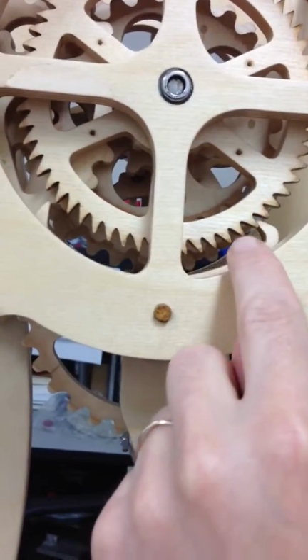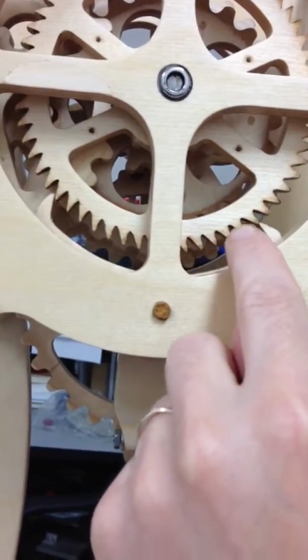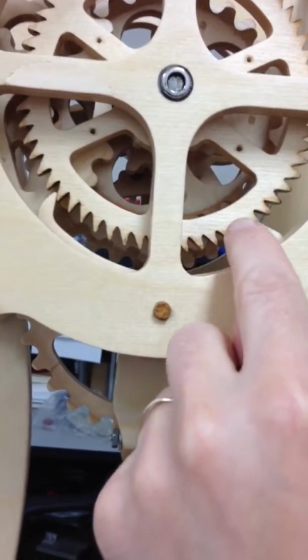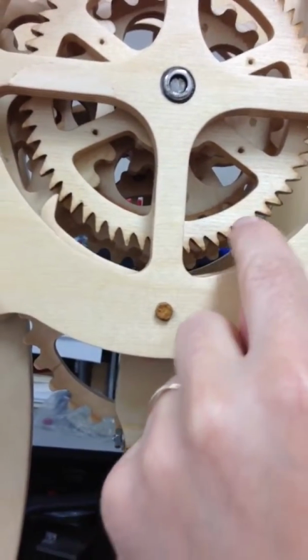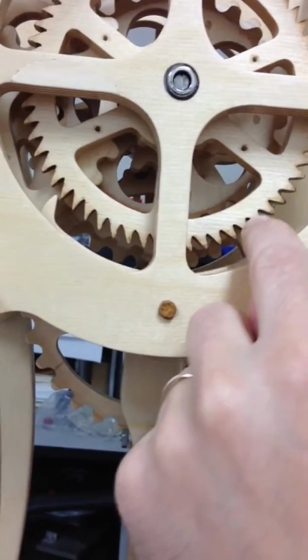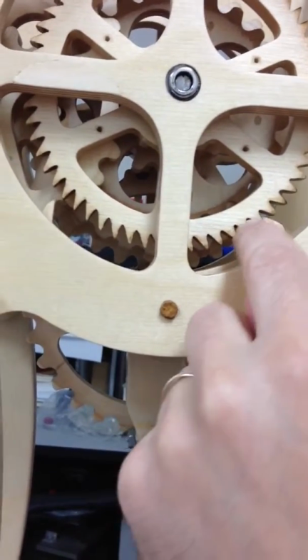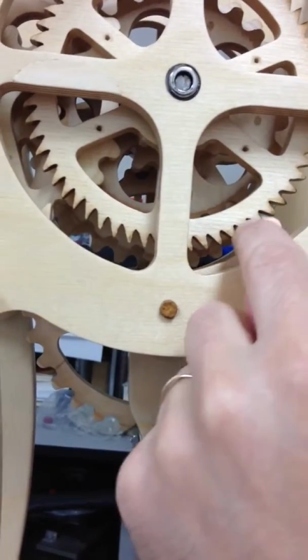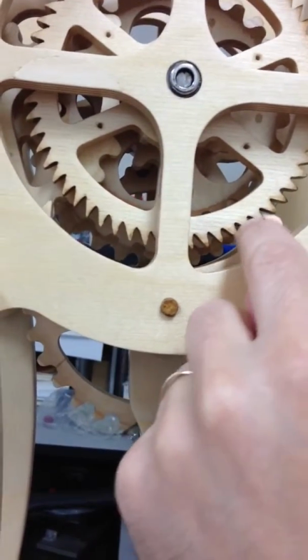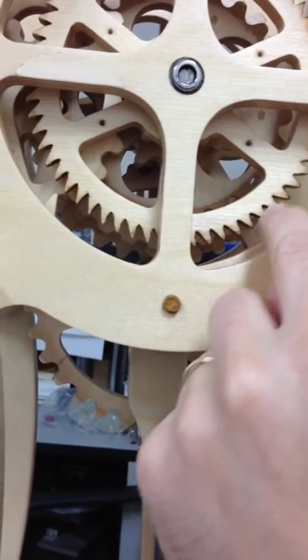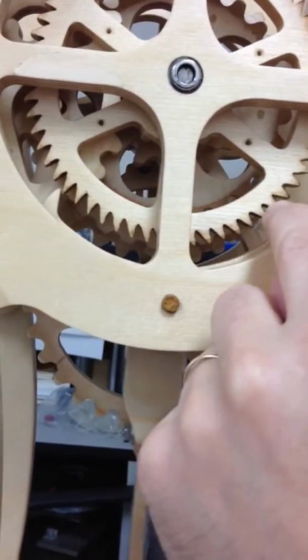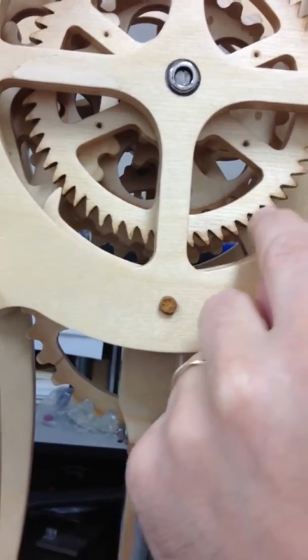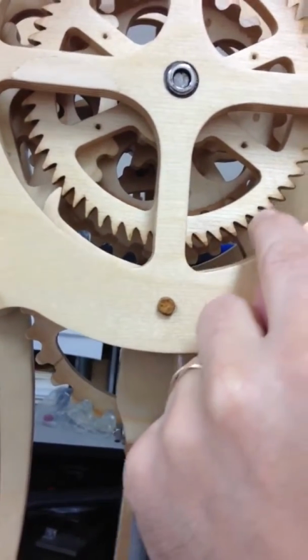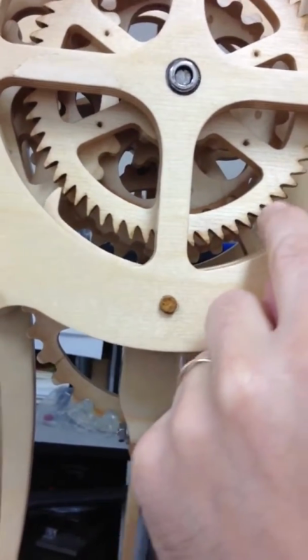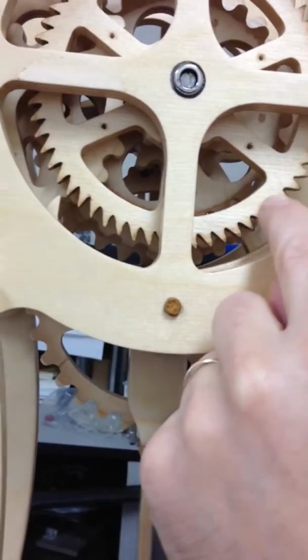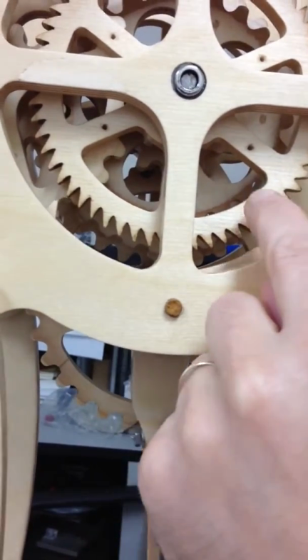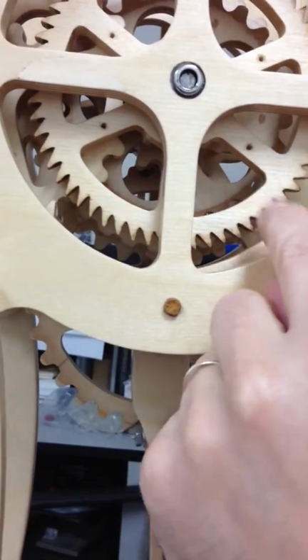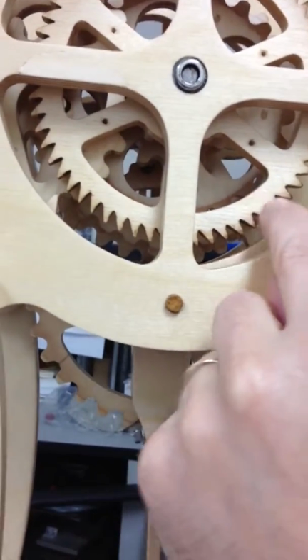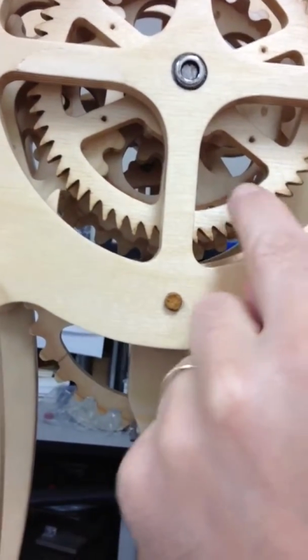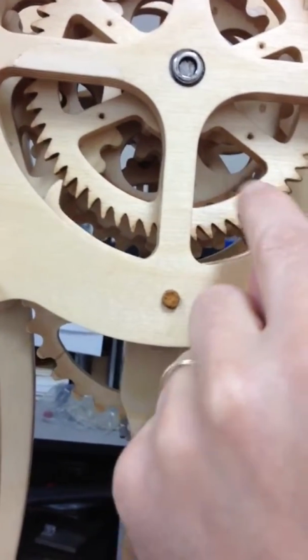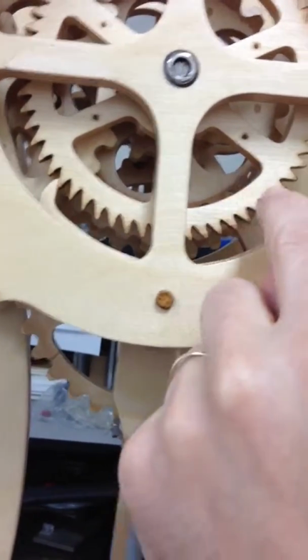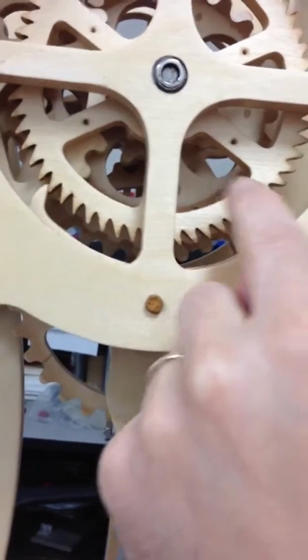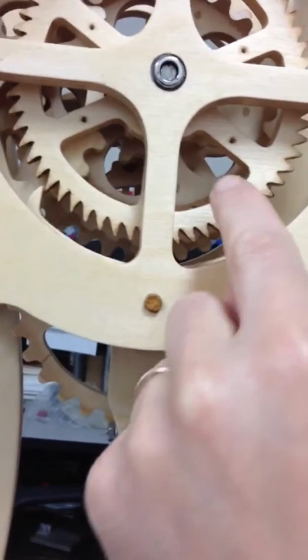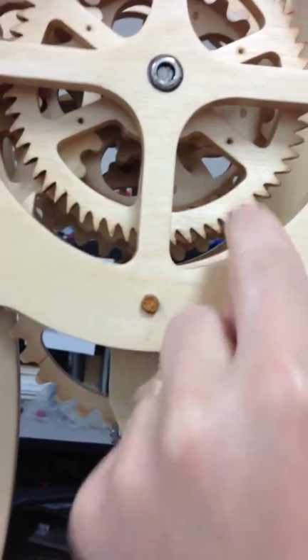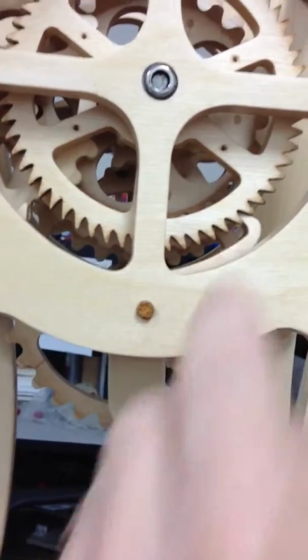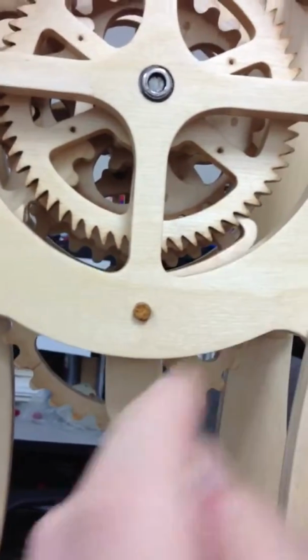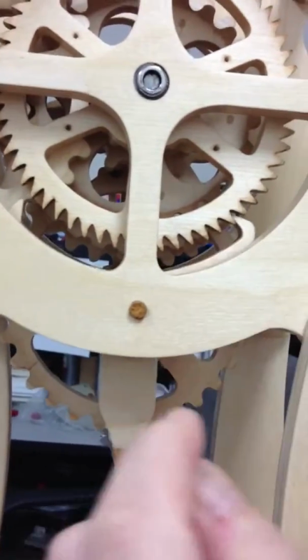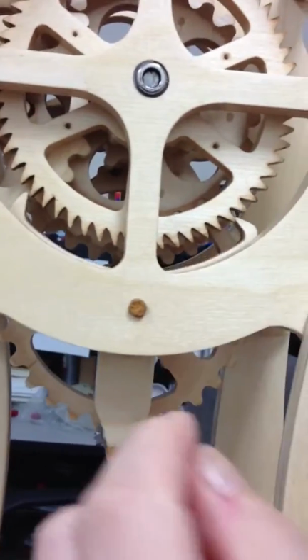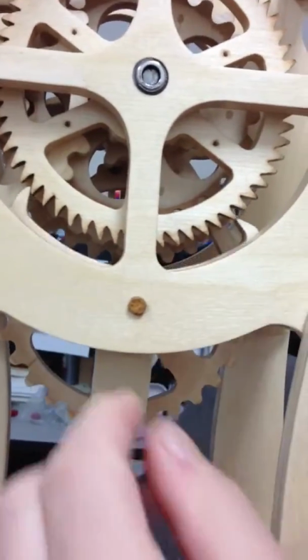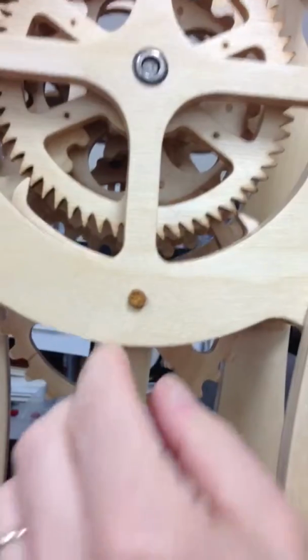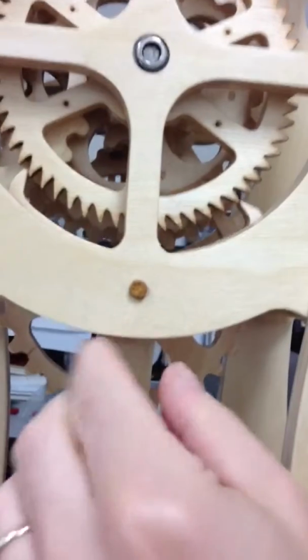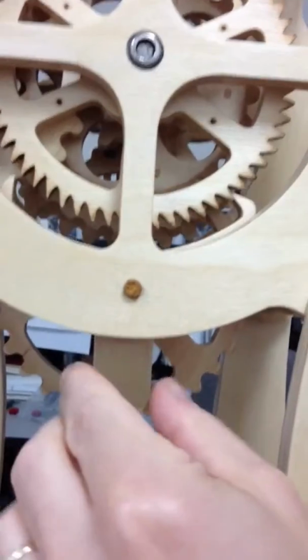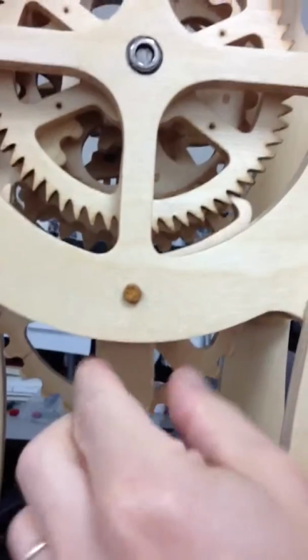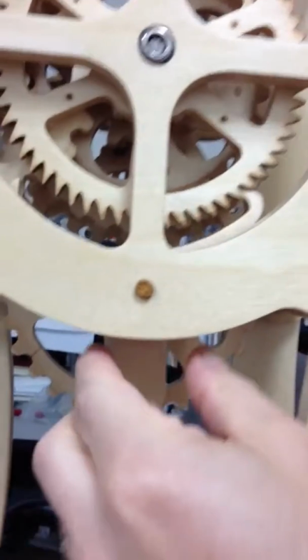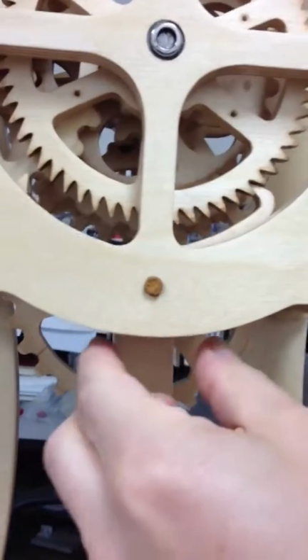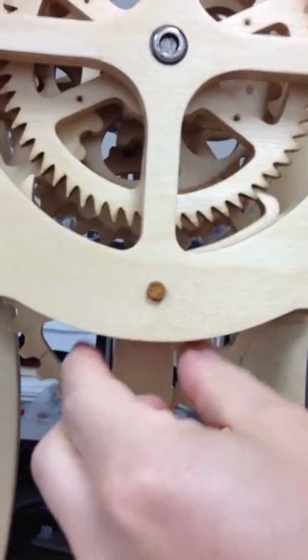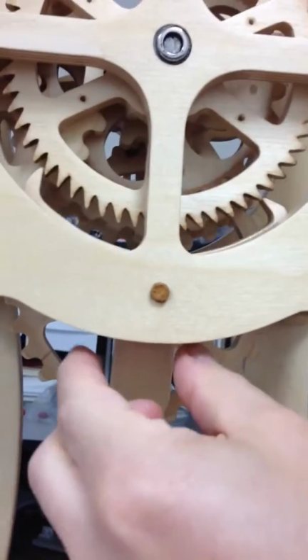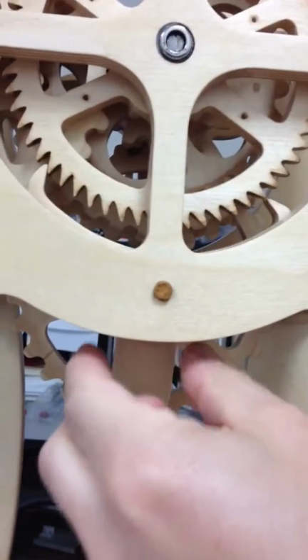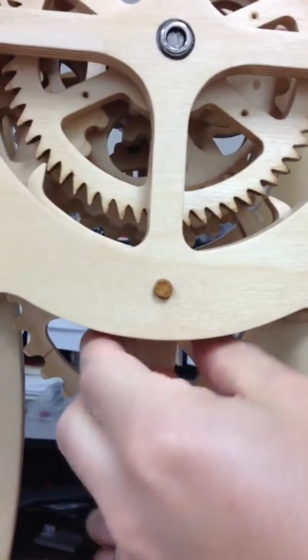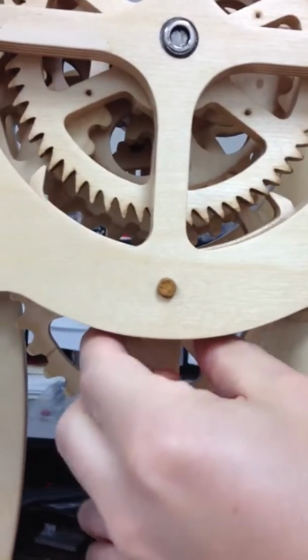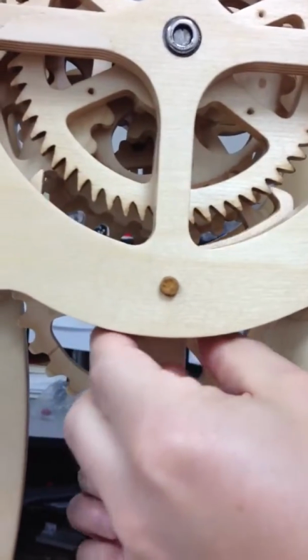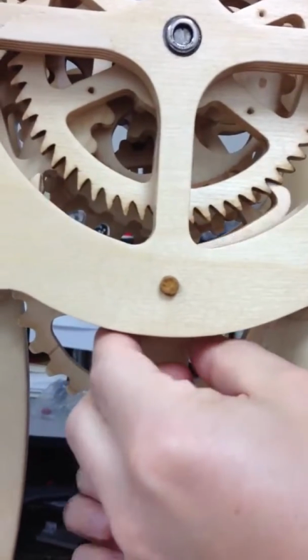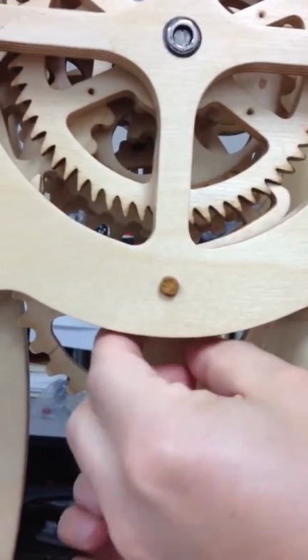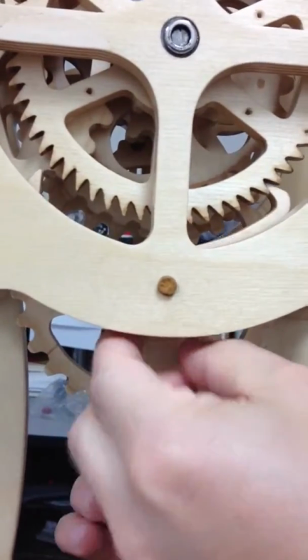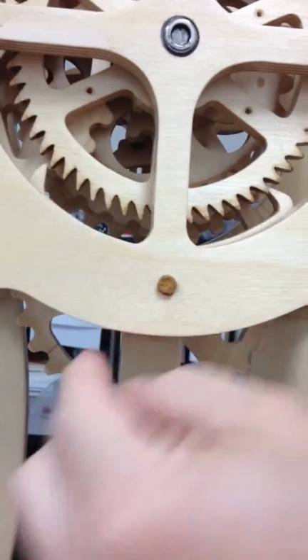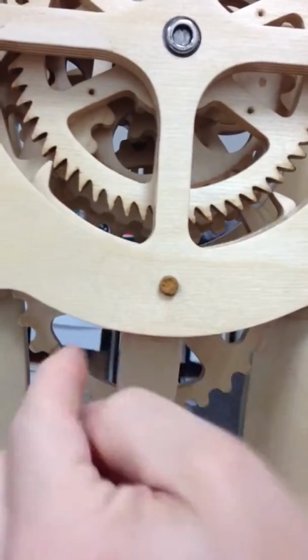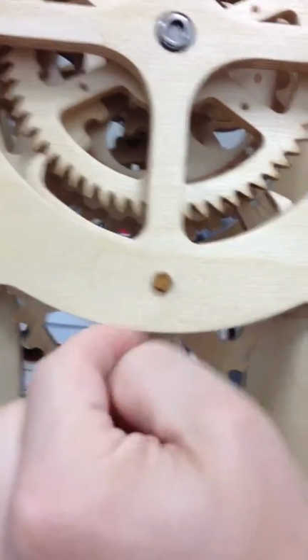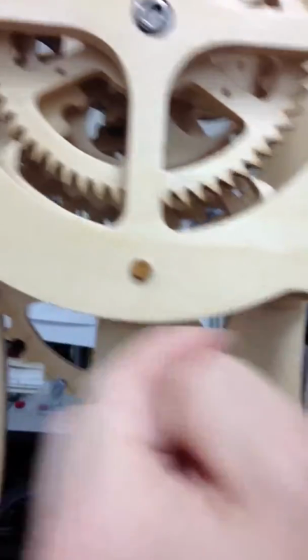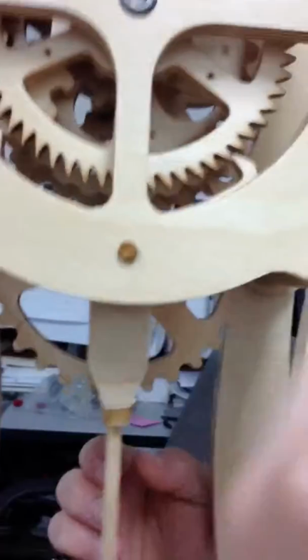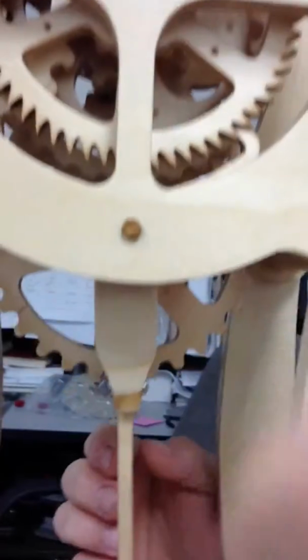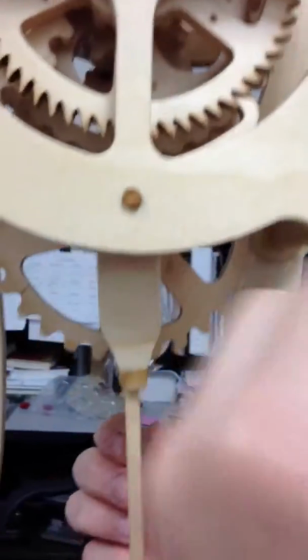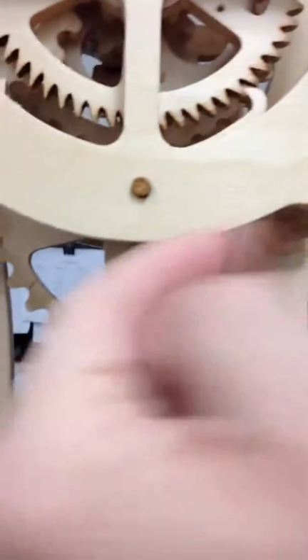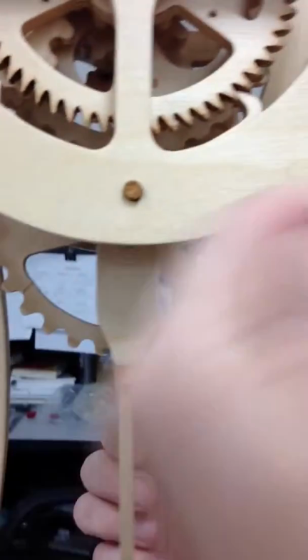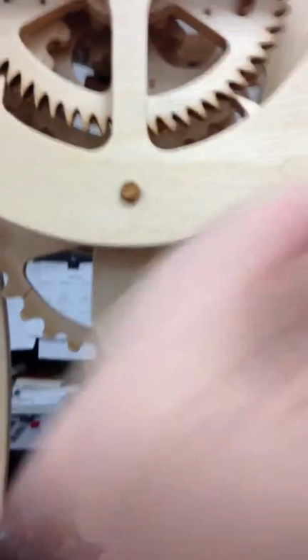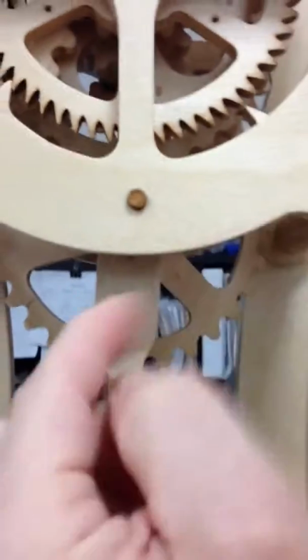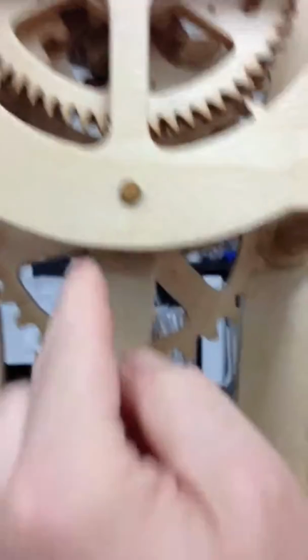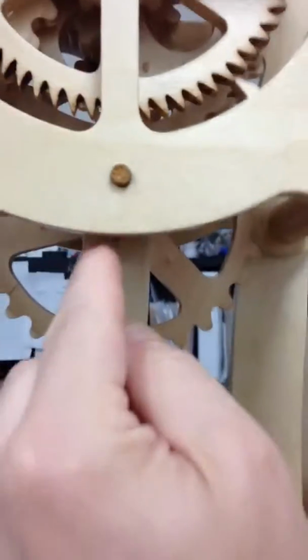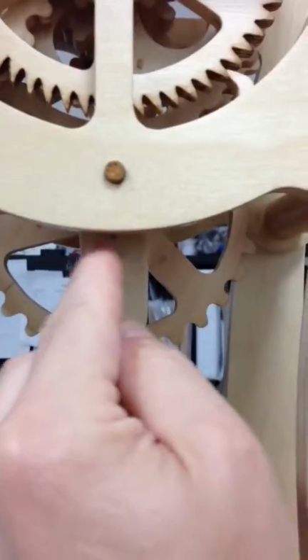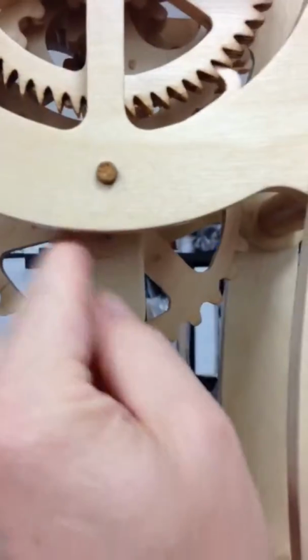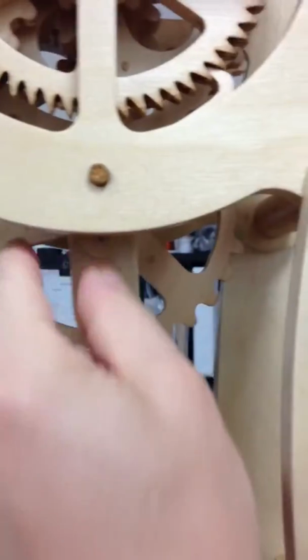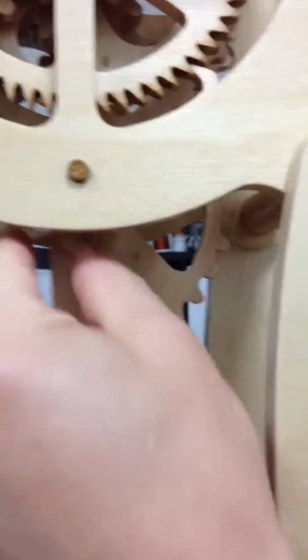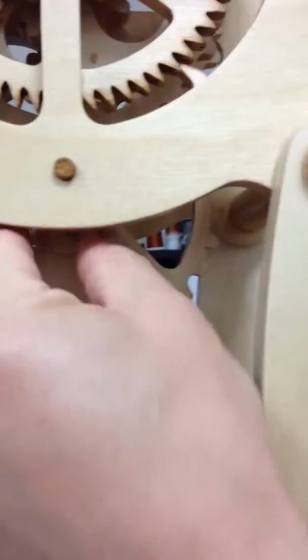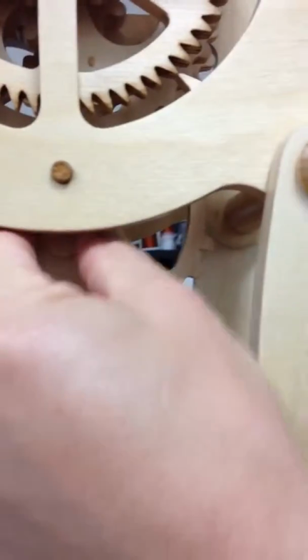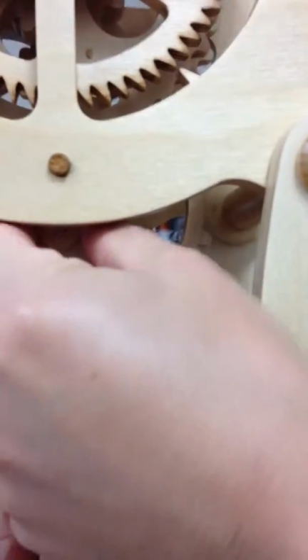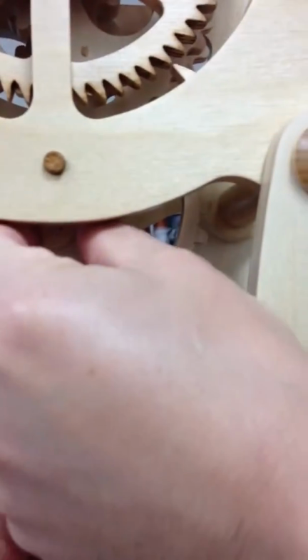This side is still hitting first, so we'll move it back toward you.